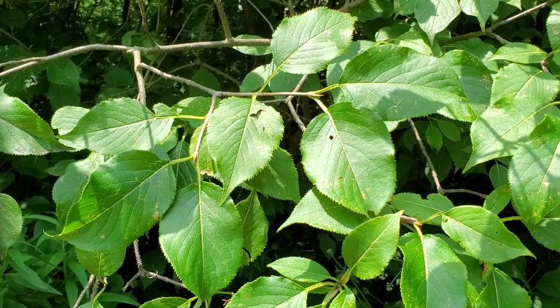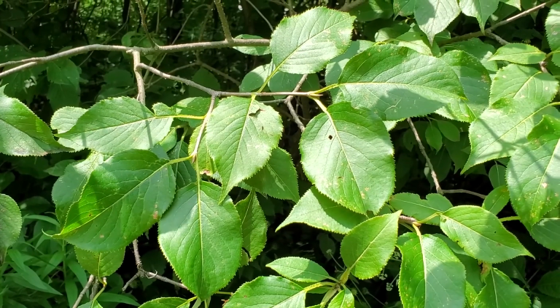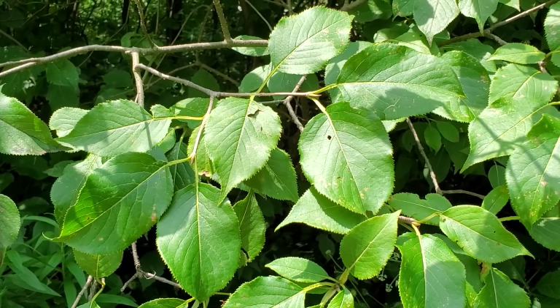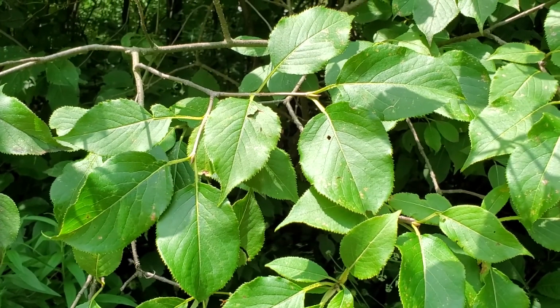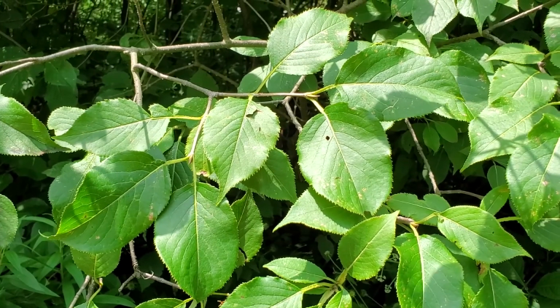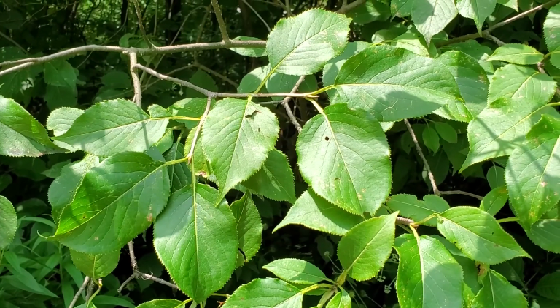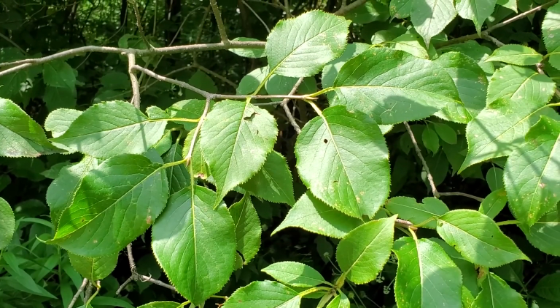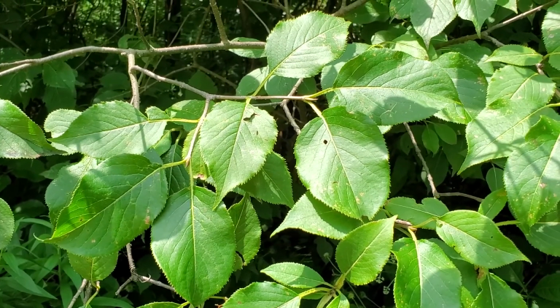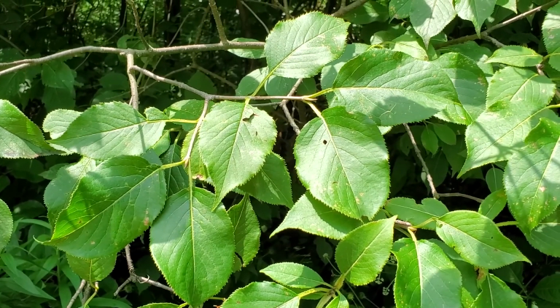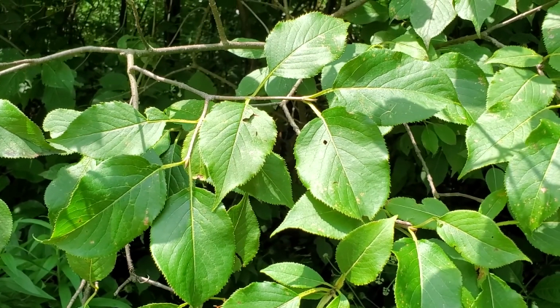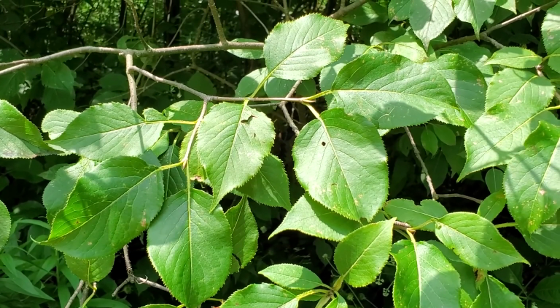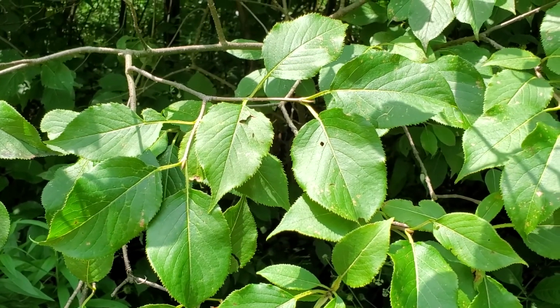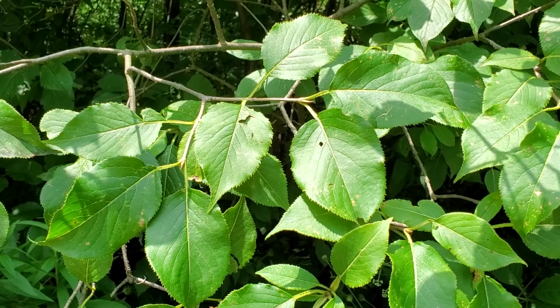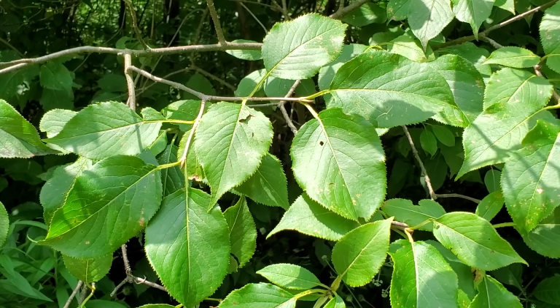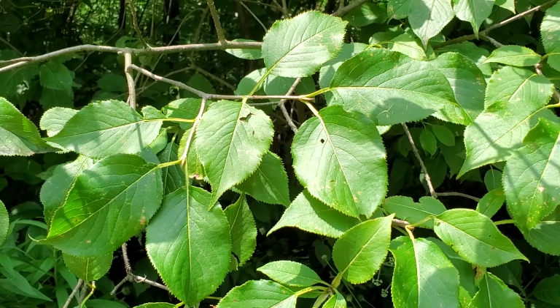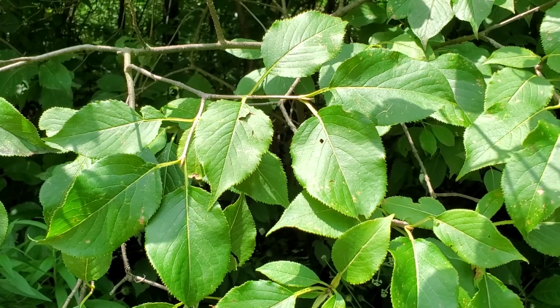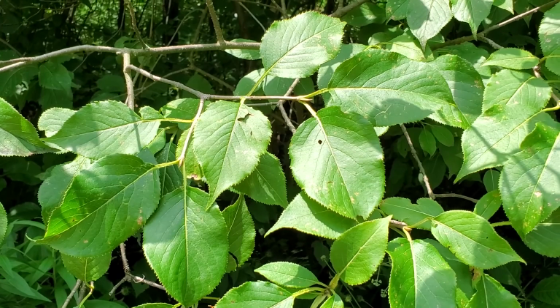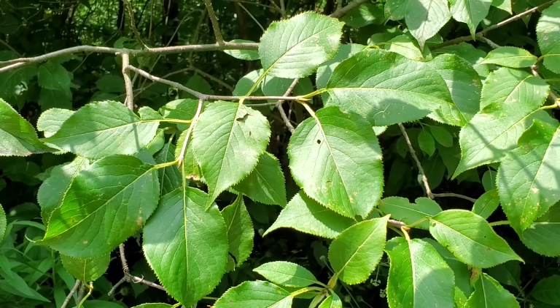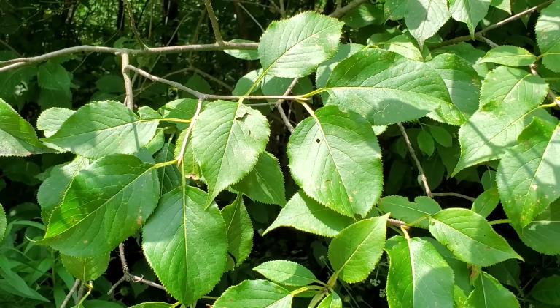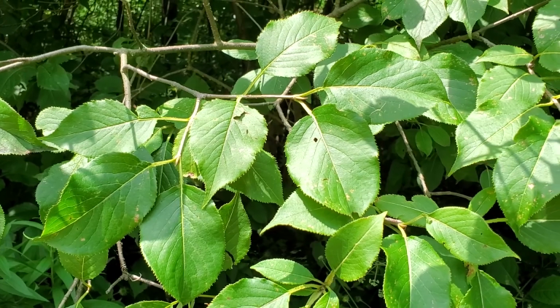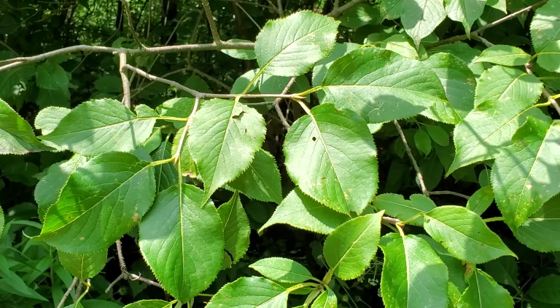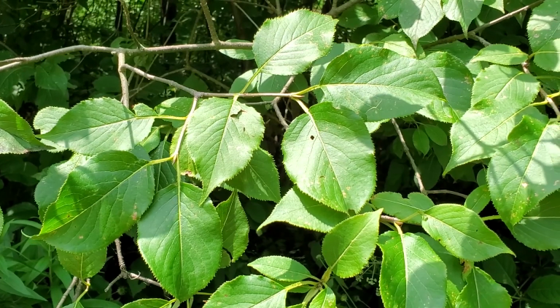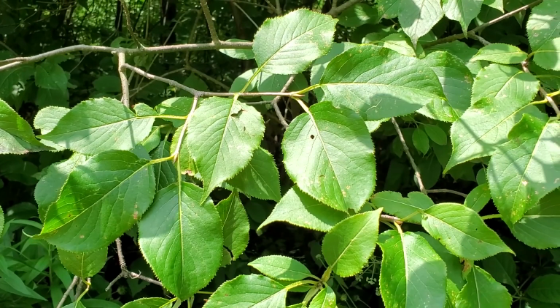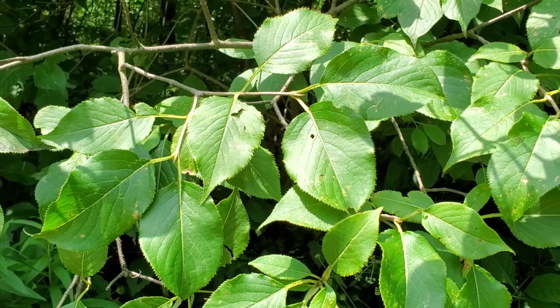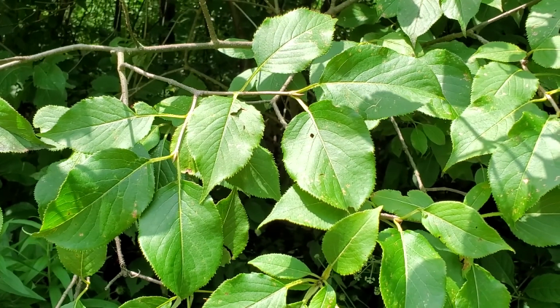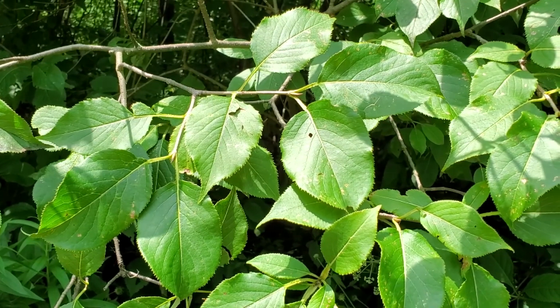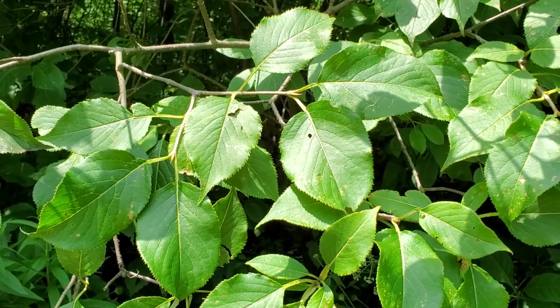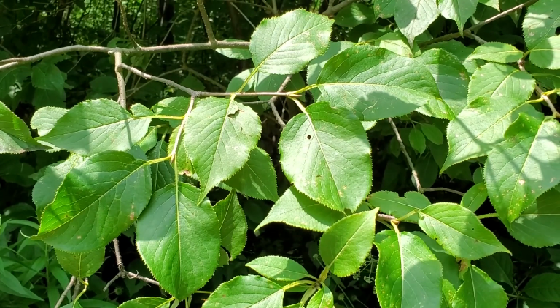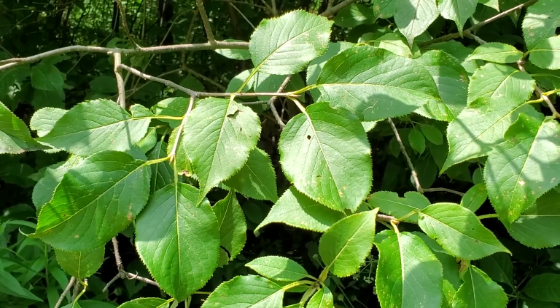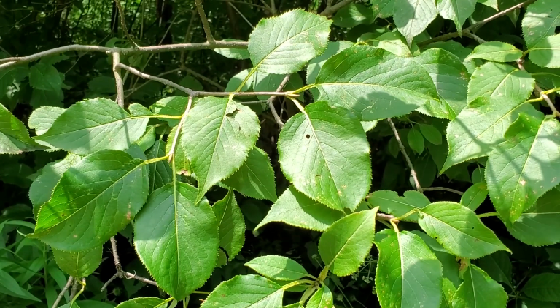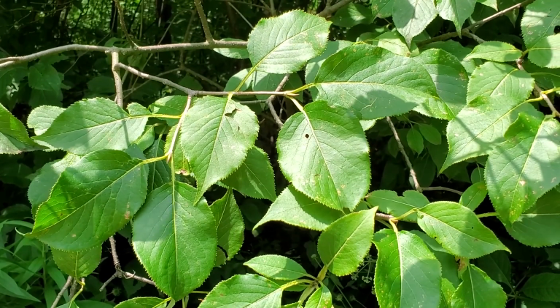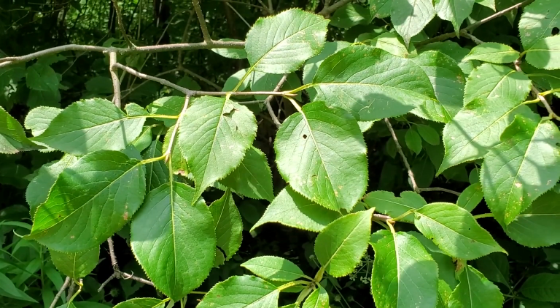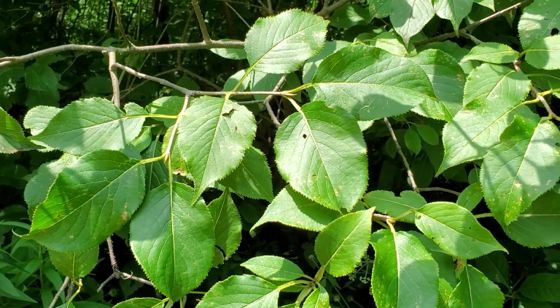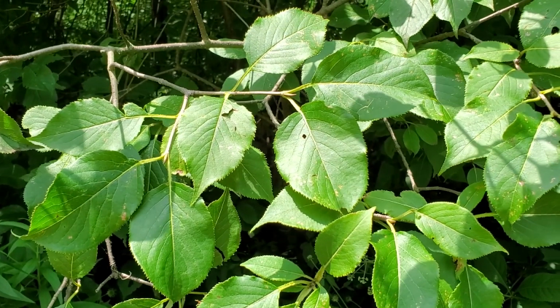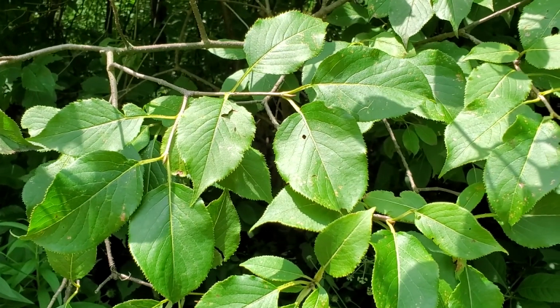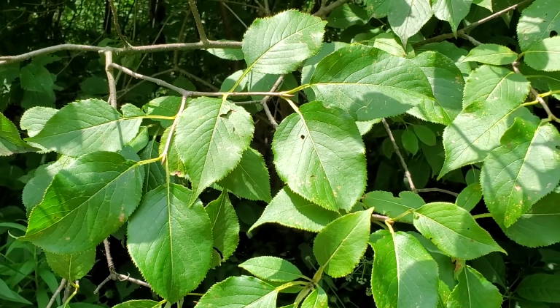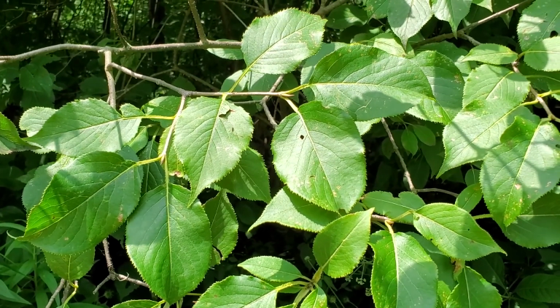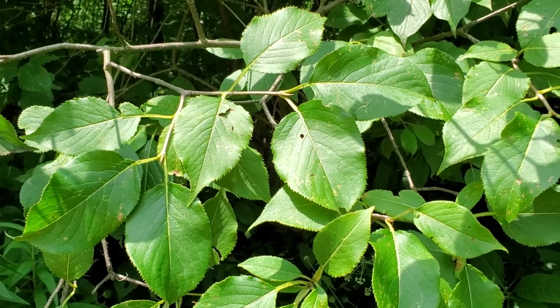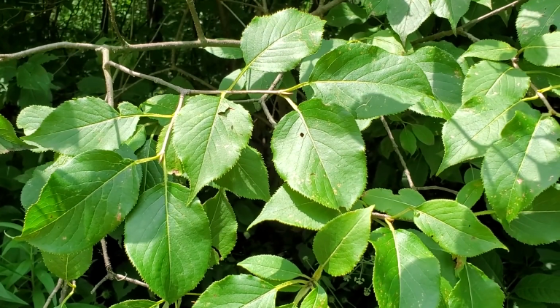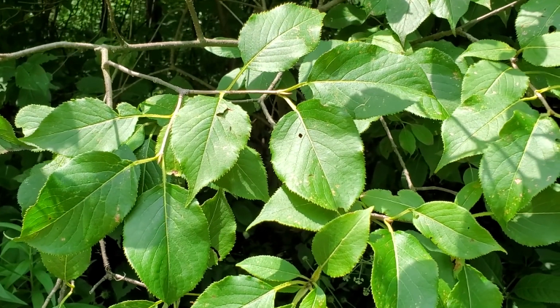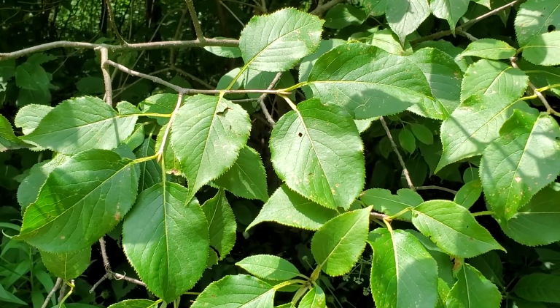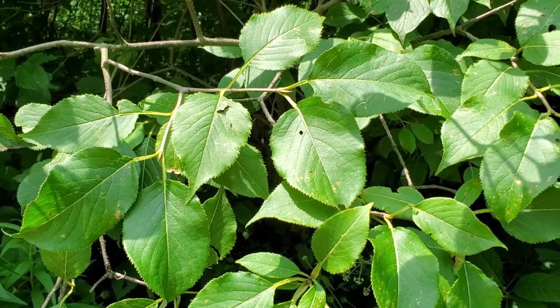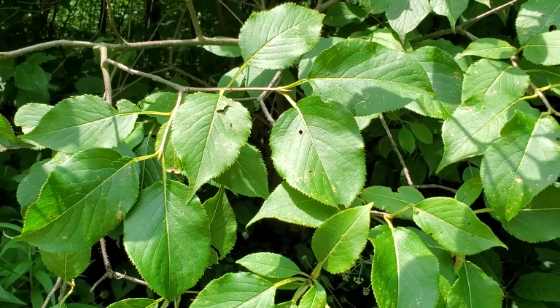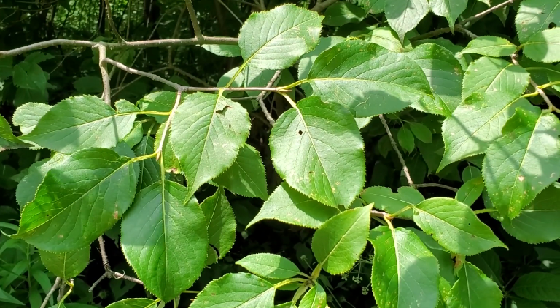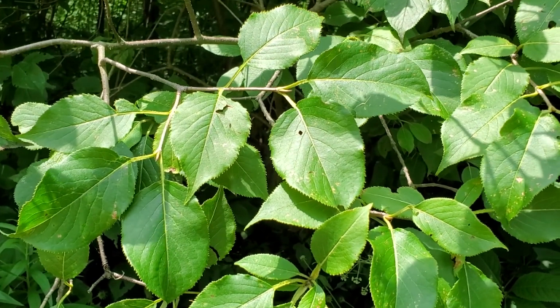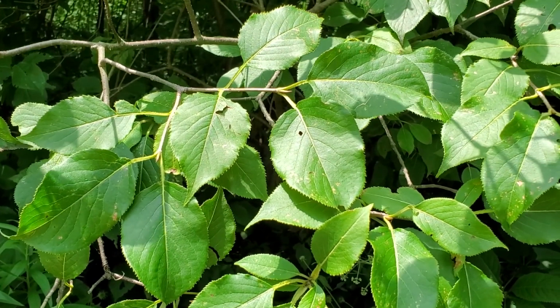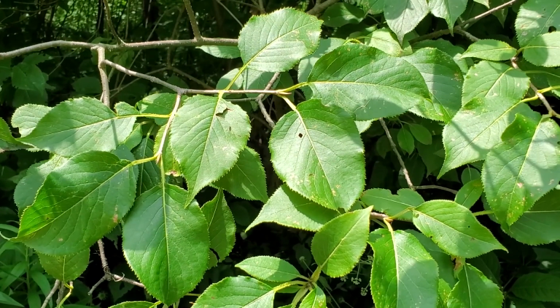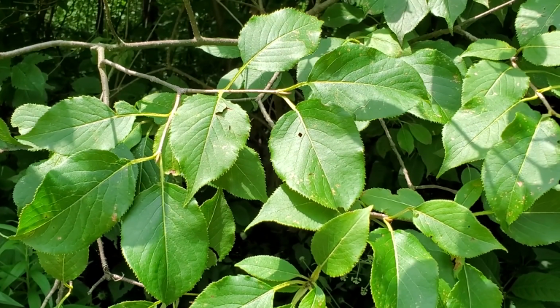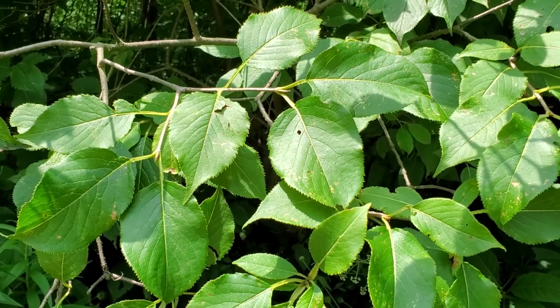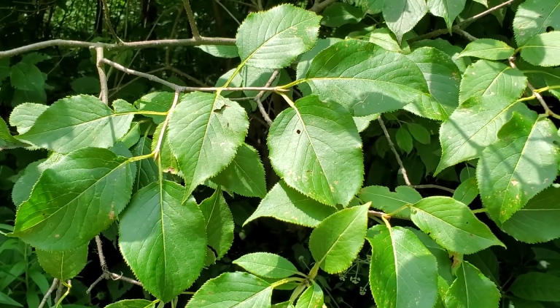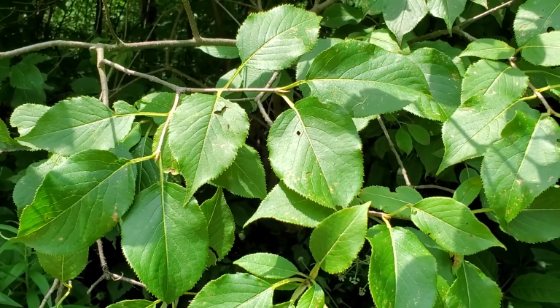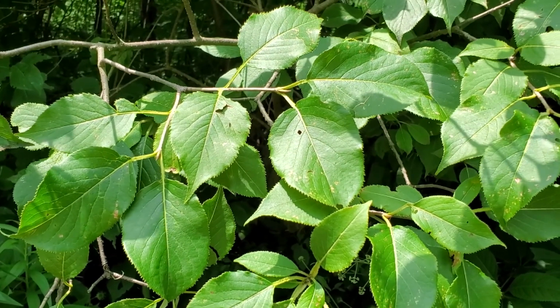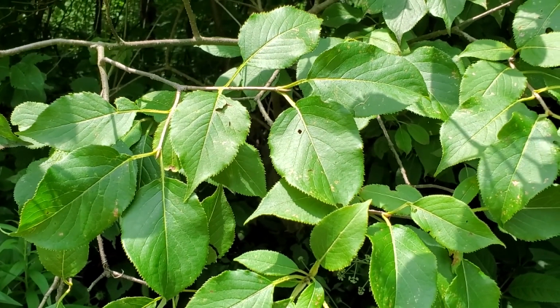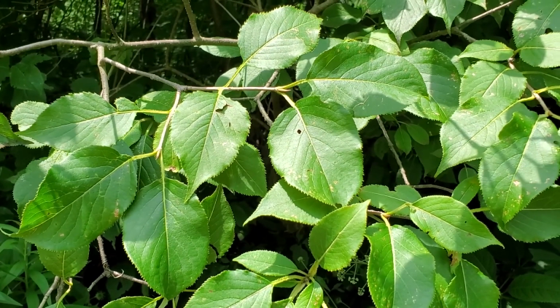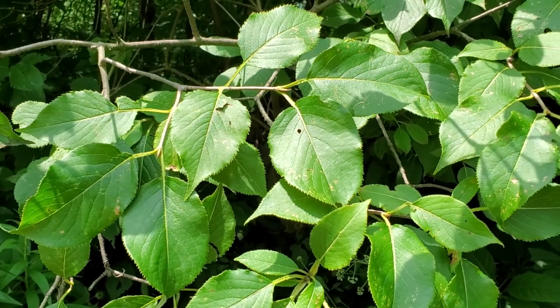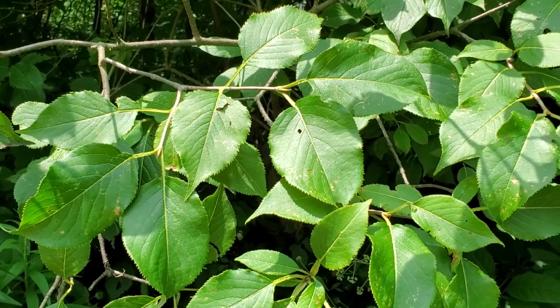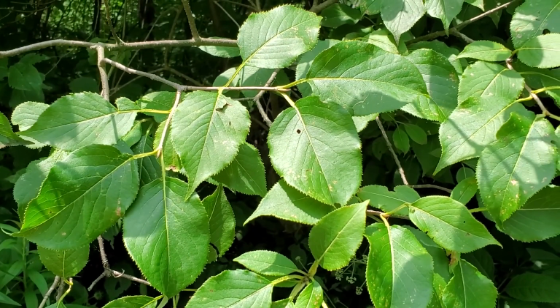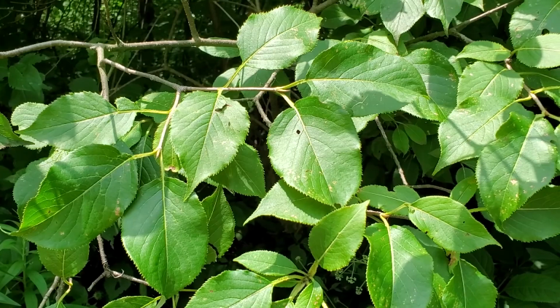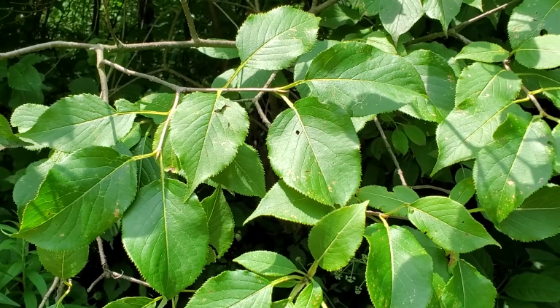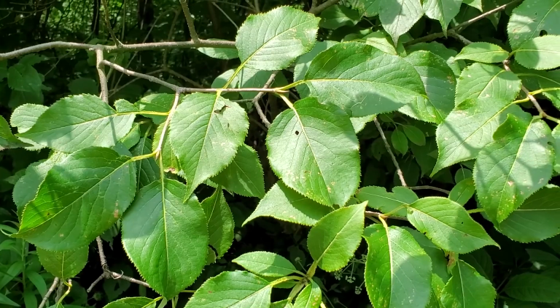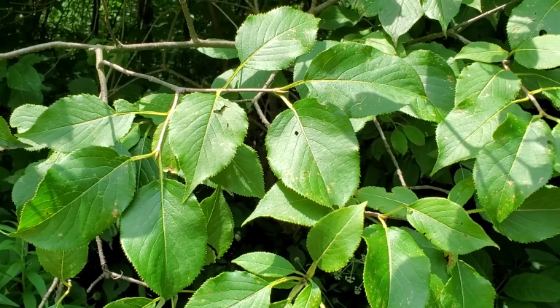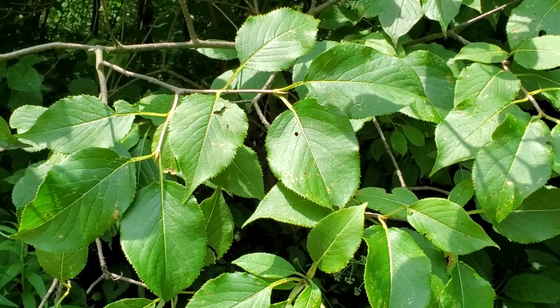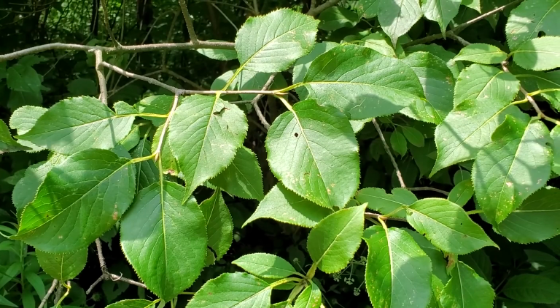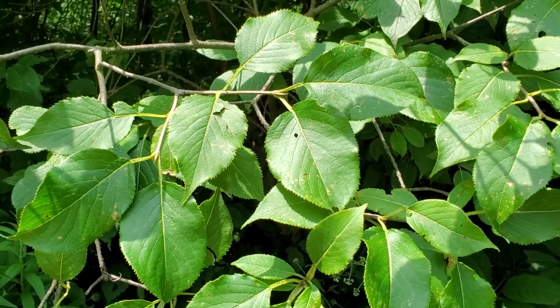Nannyberry is found in mesic woodlands and has value as food for wildlife and as an ornamental with its red fall foliage.